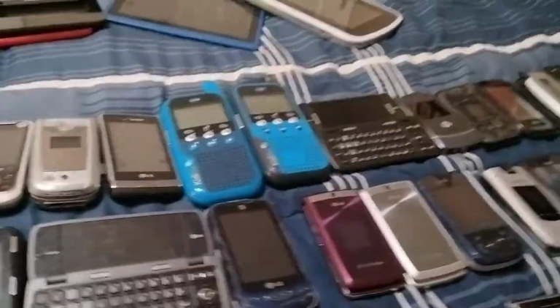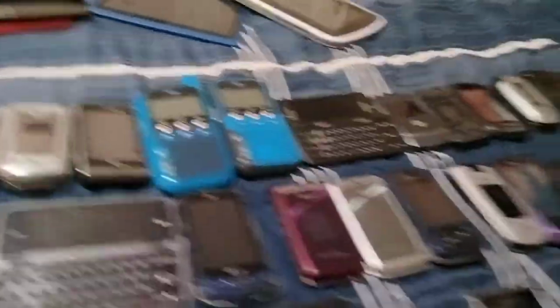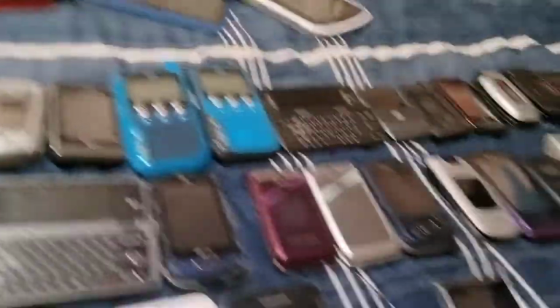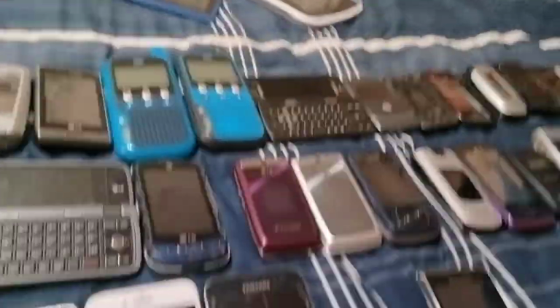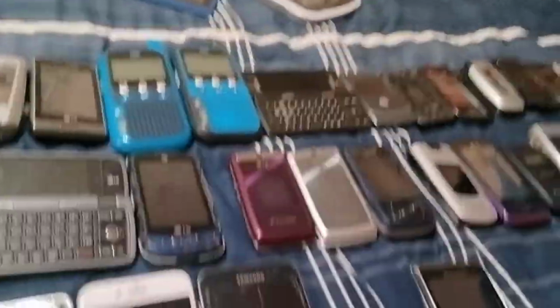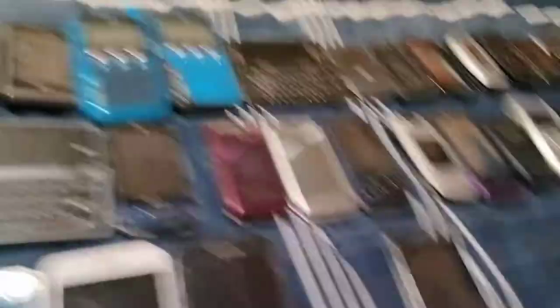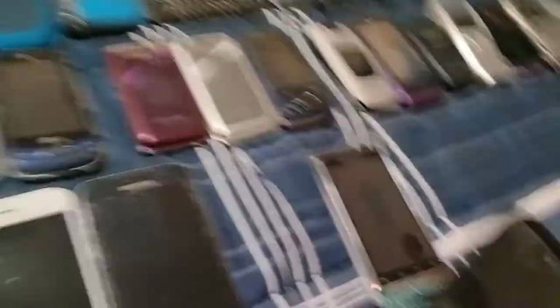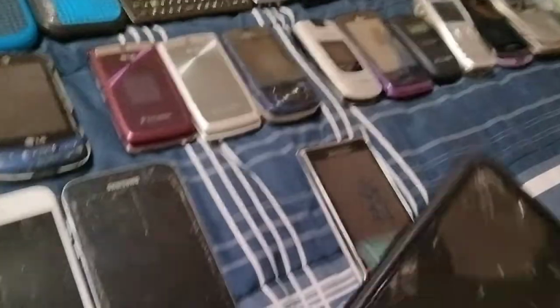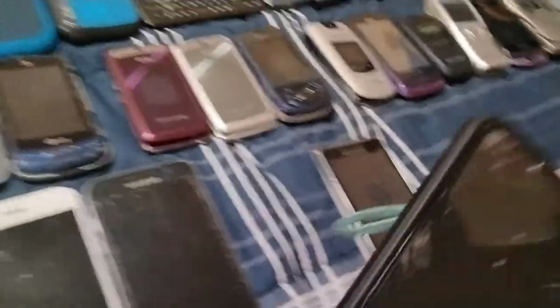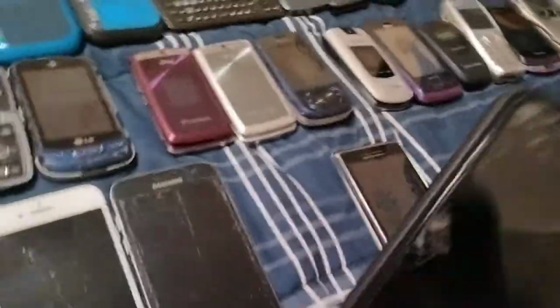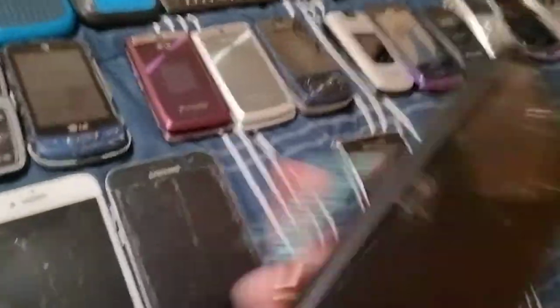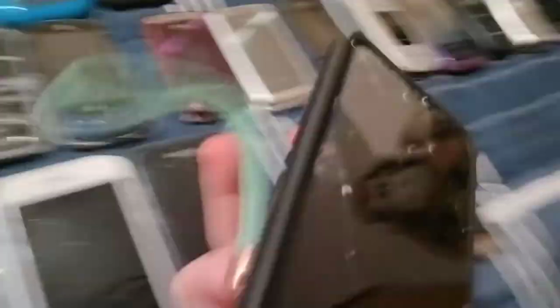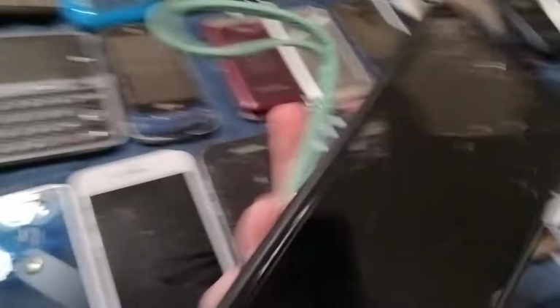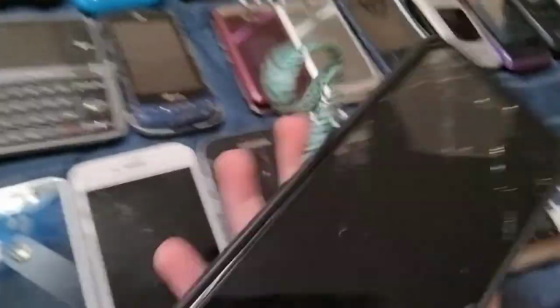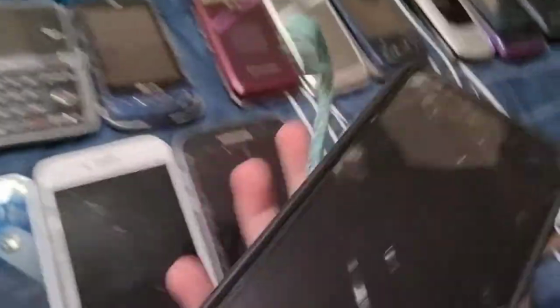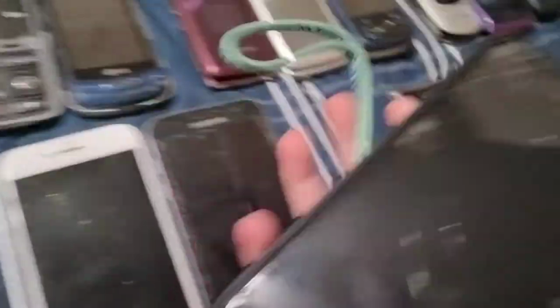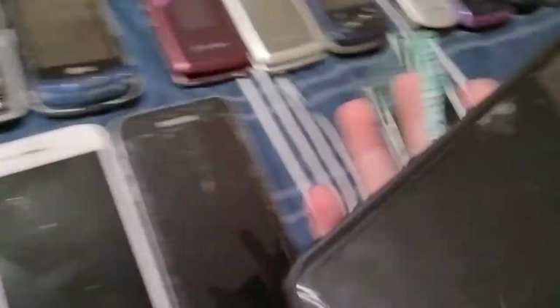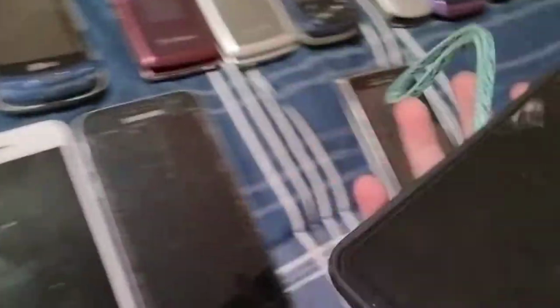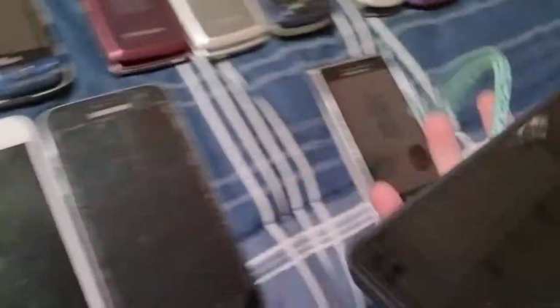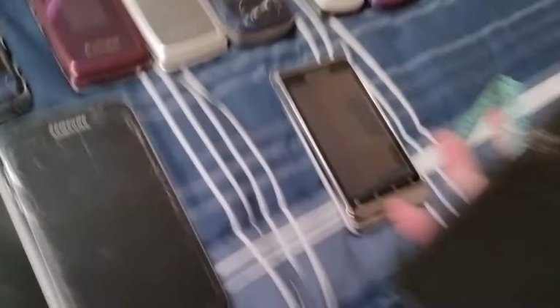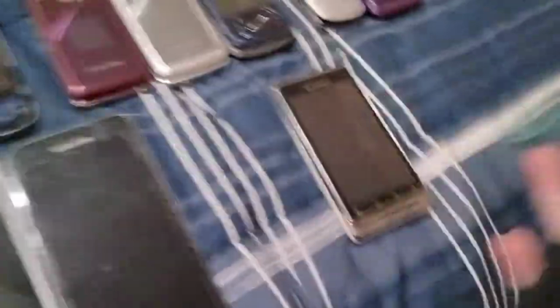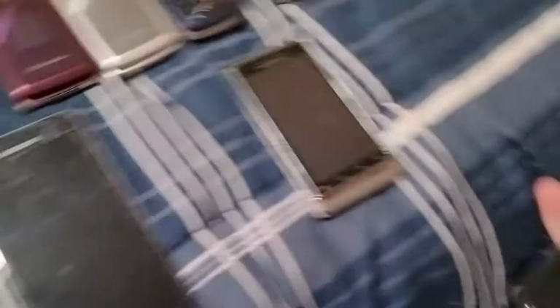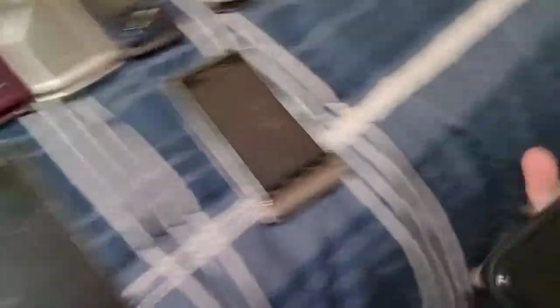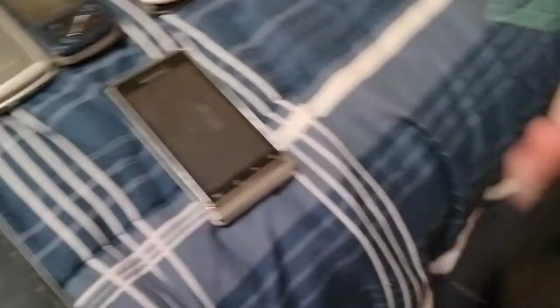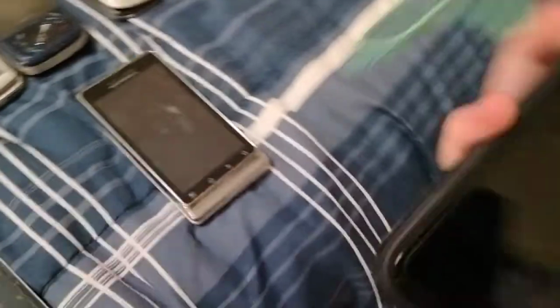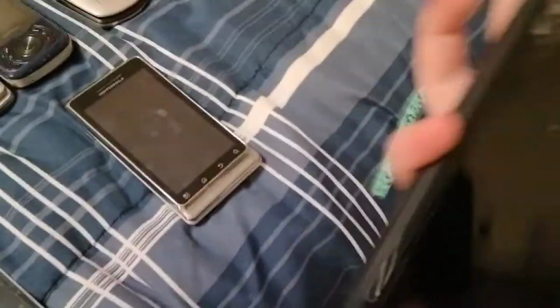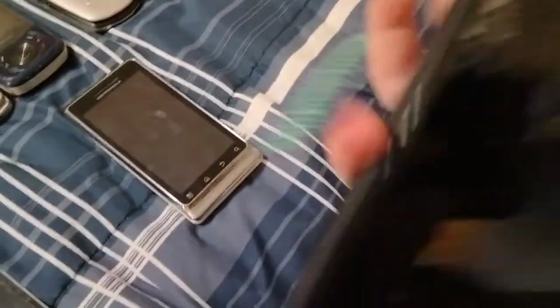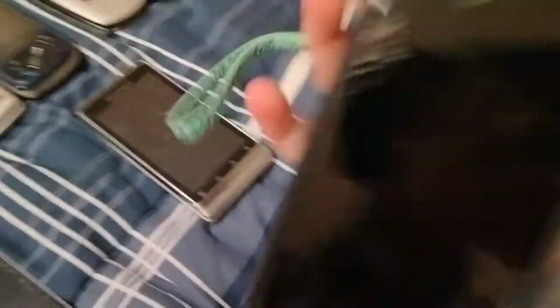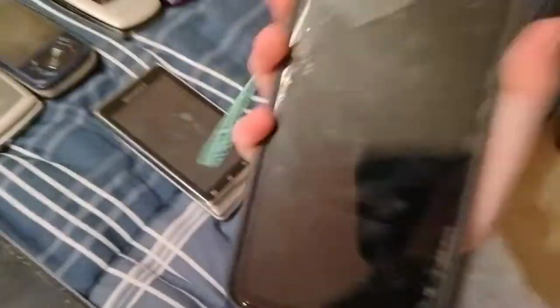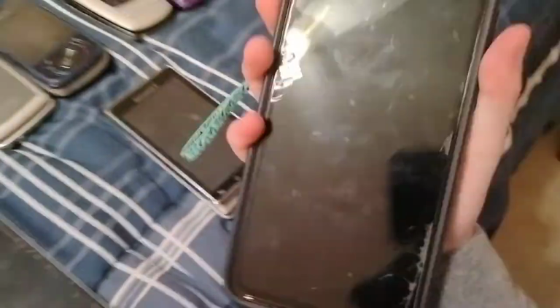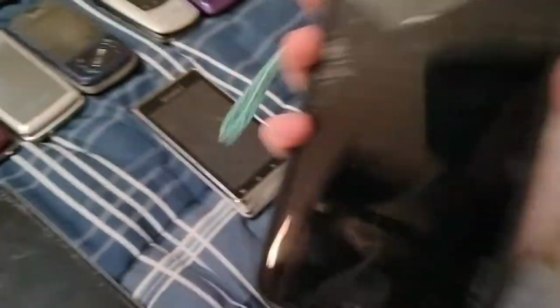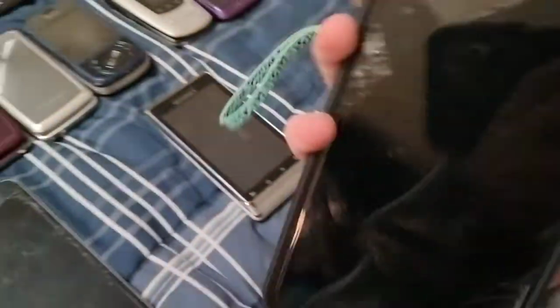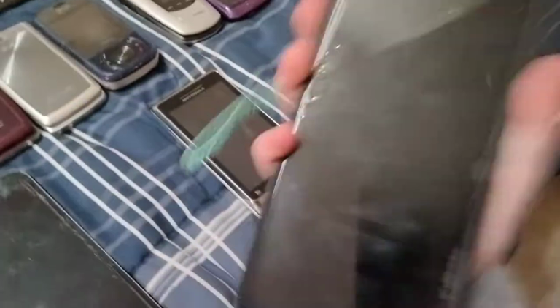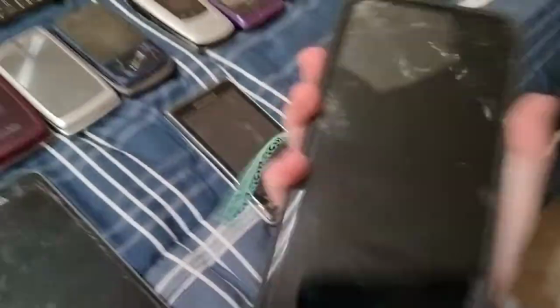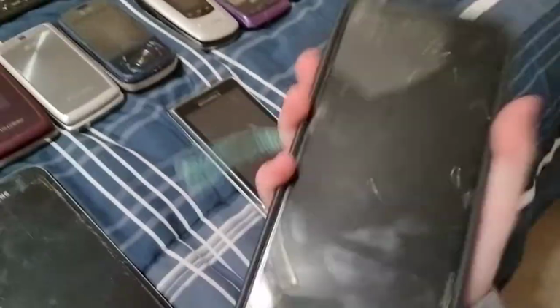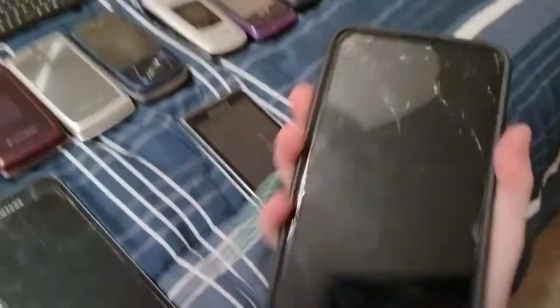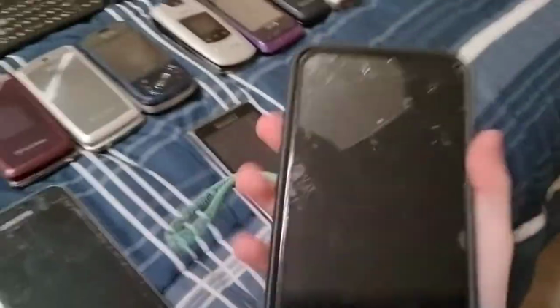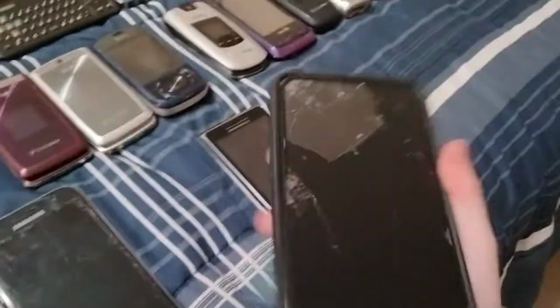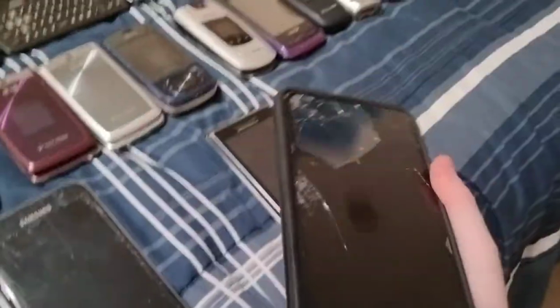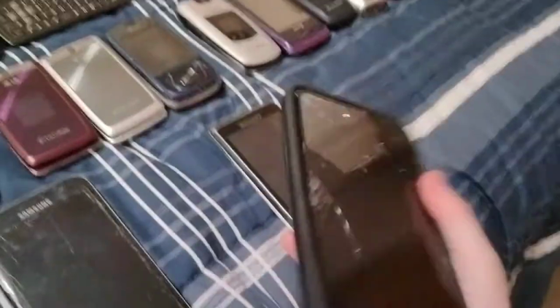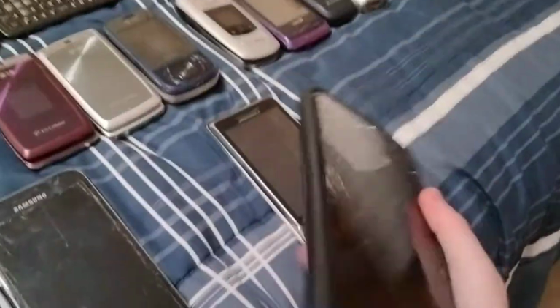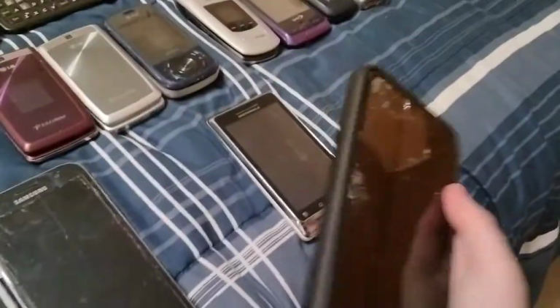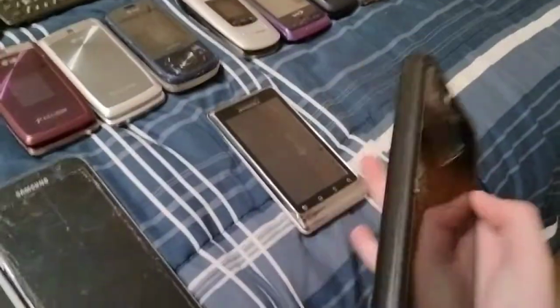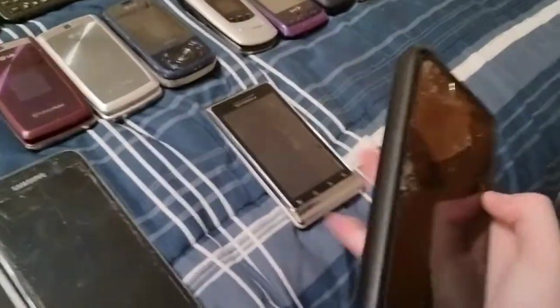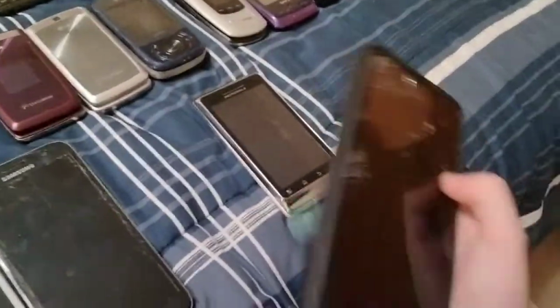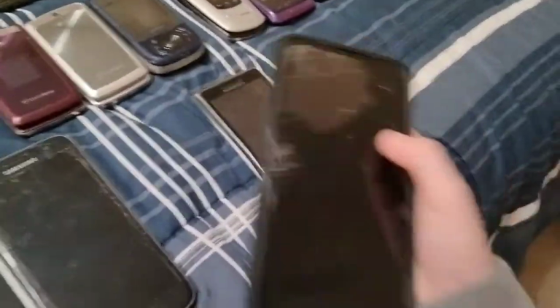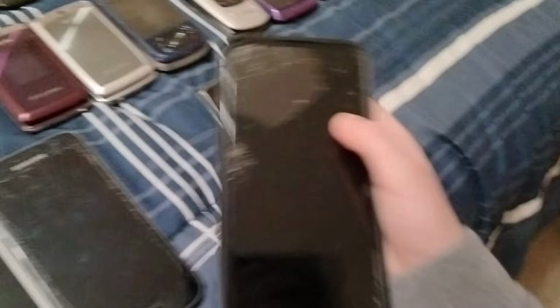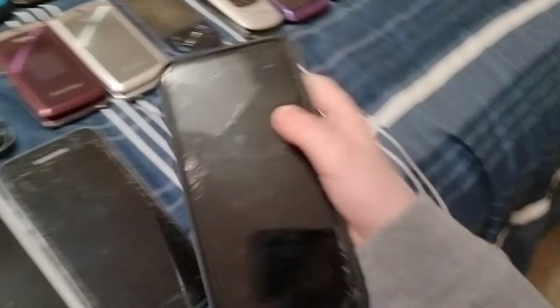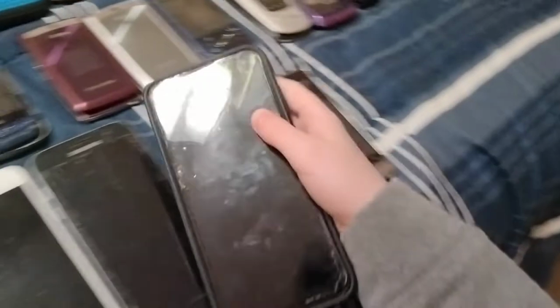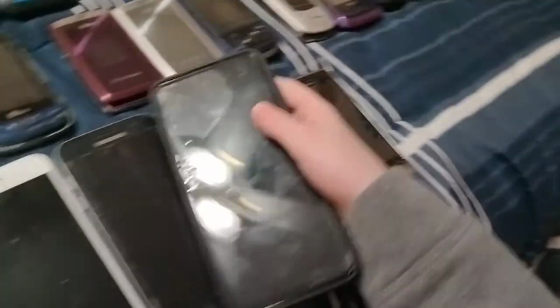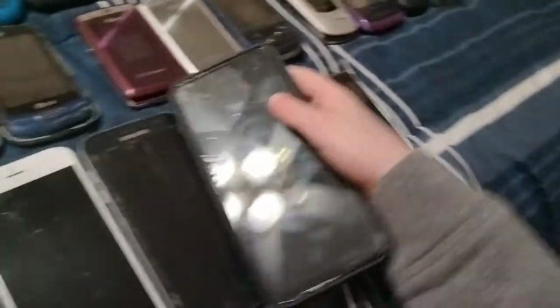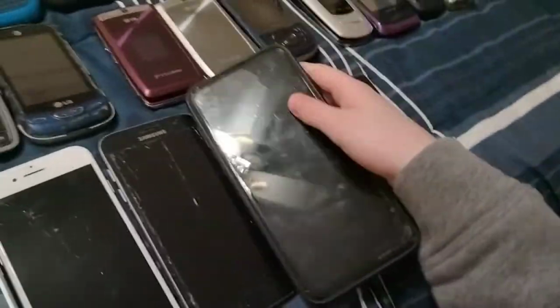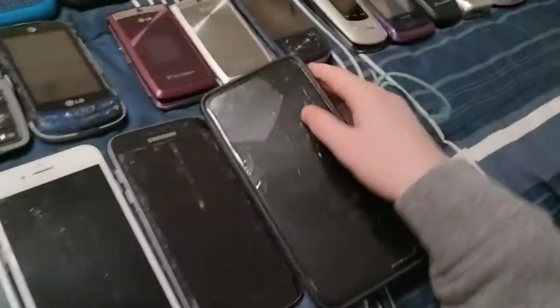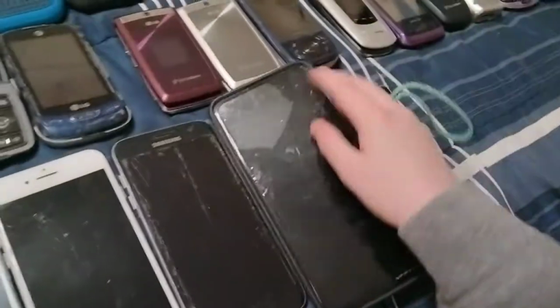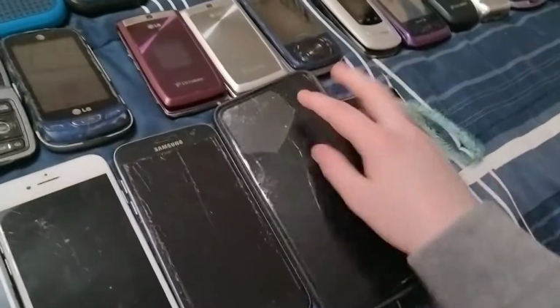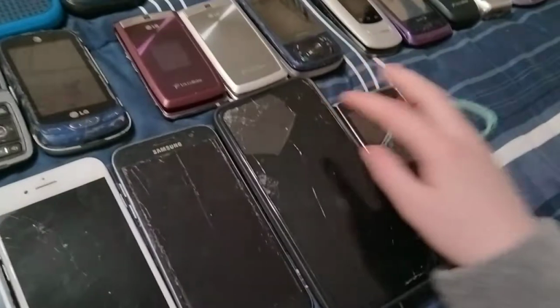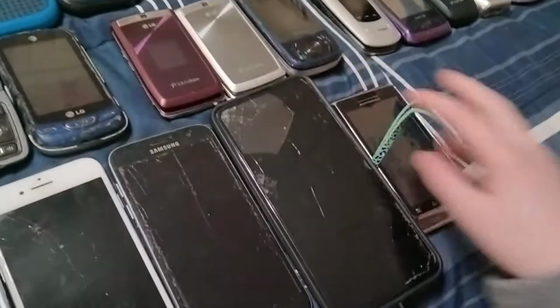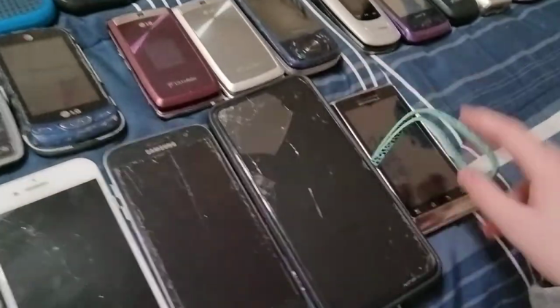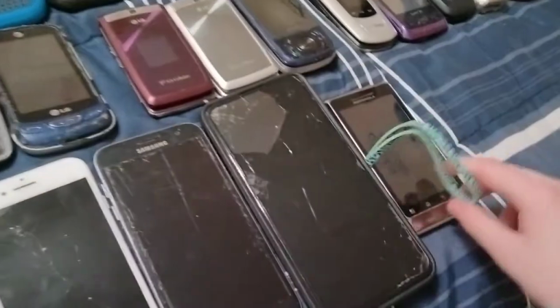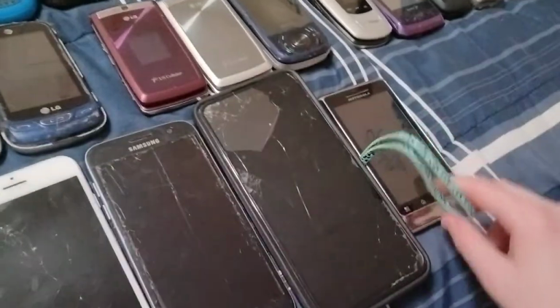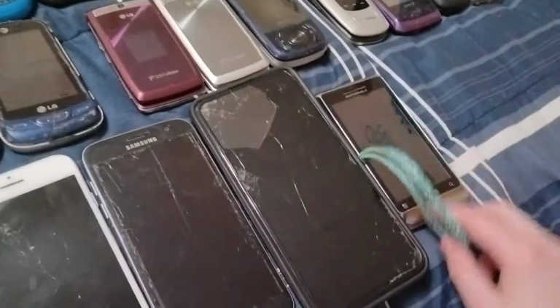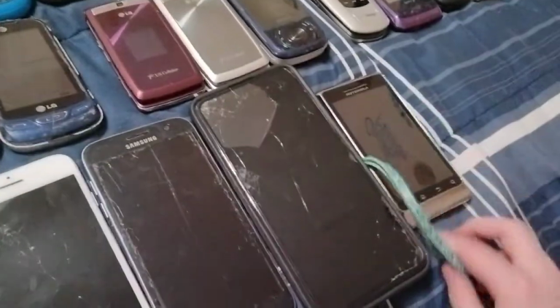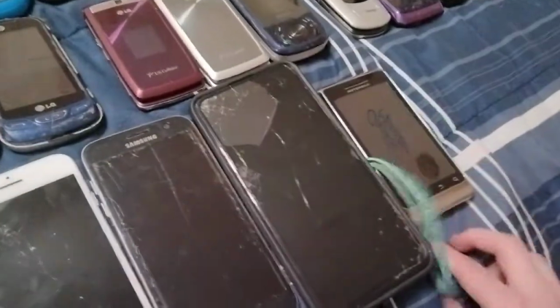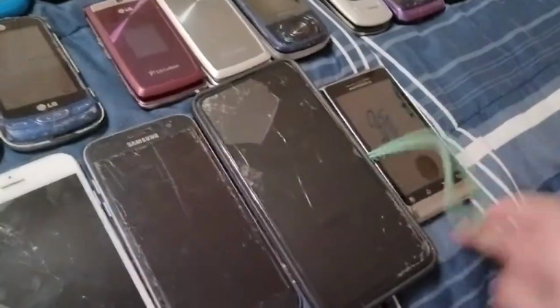Next is the Samsung Galaxy A11 on Boost Mobile. This one doesn't do anything on a charger.